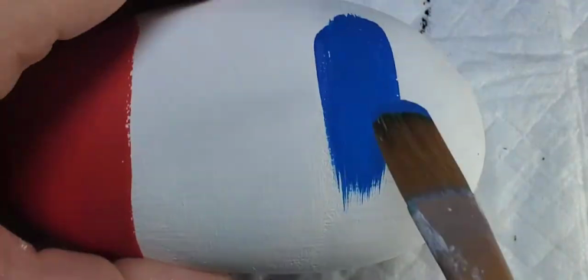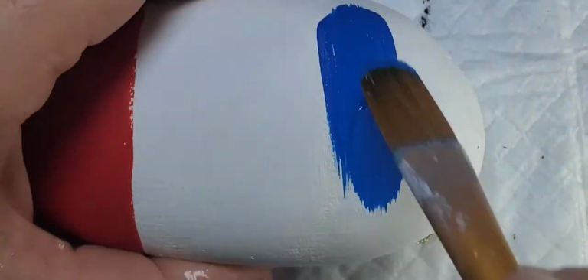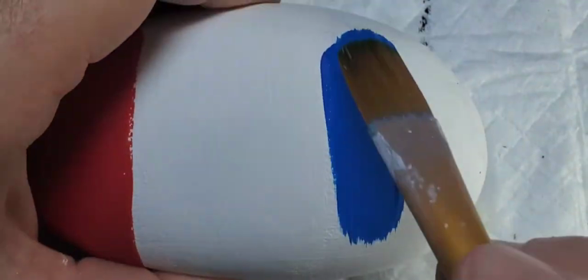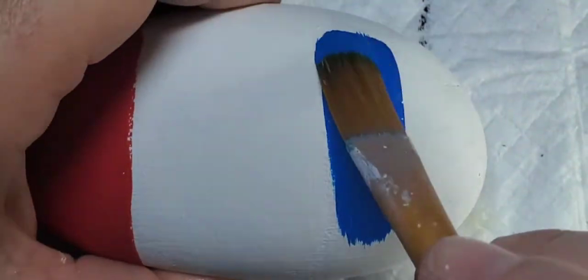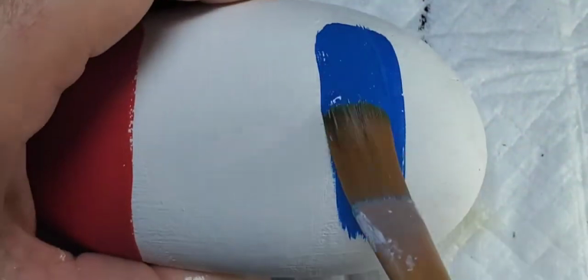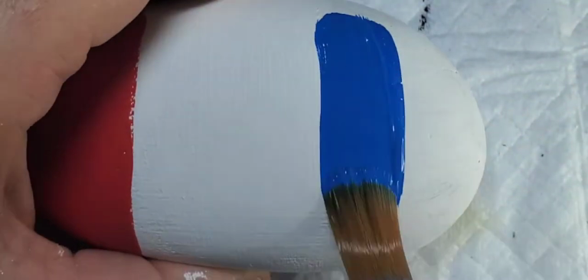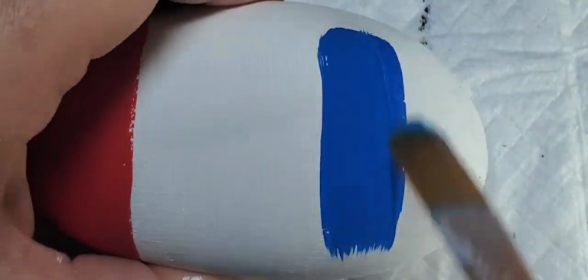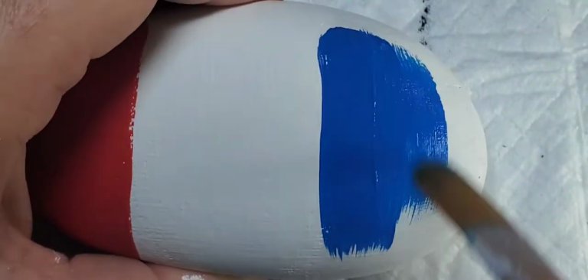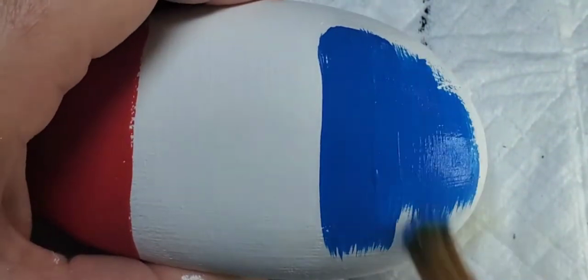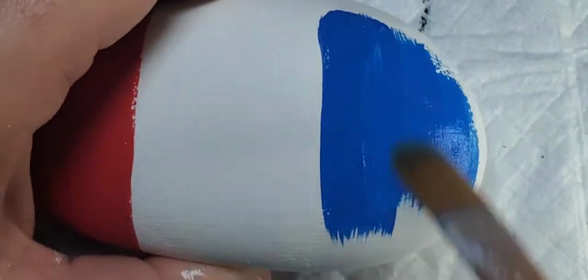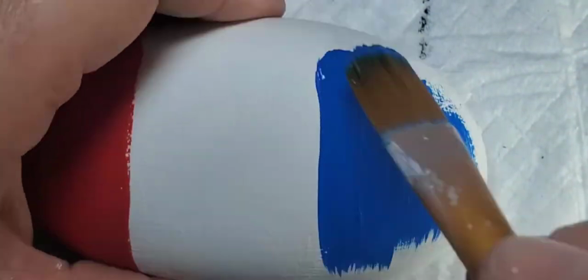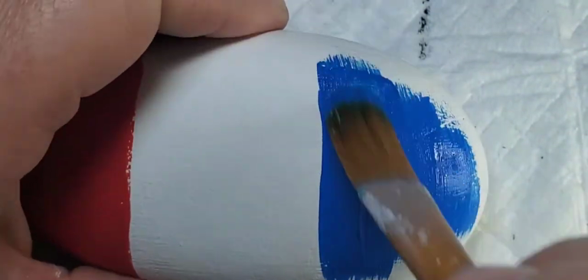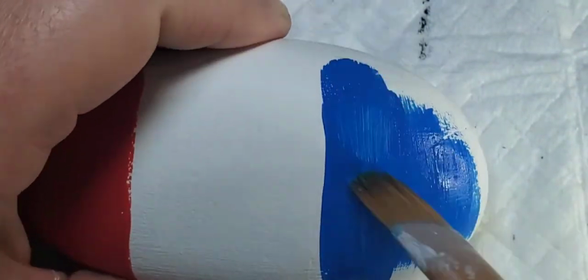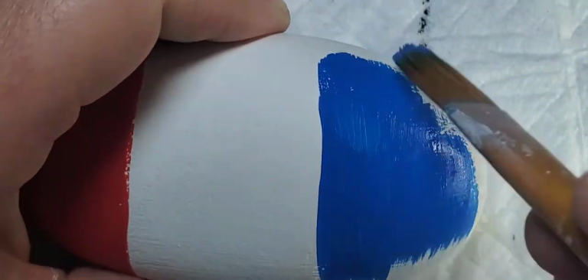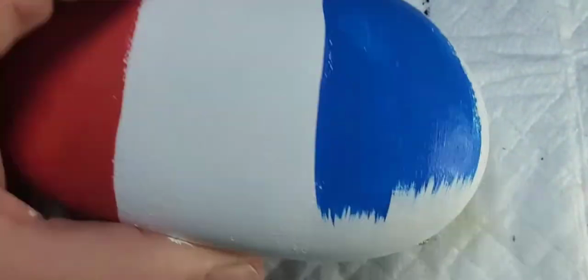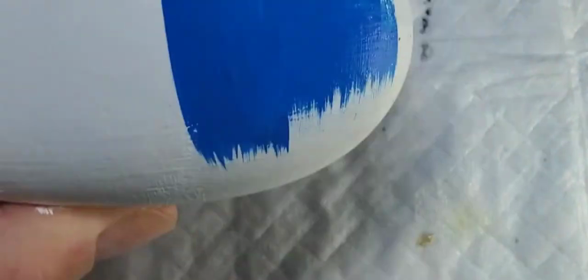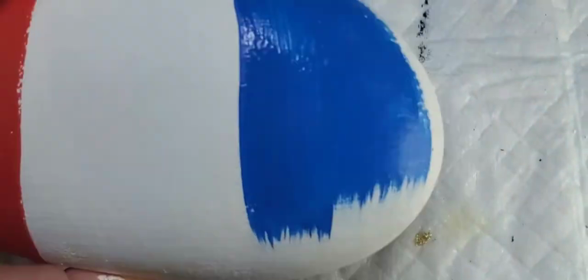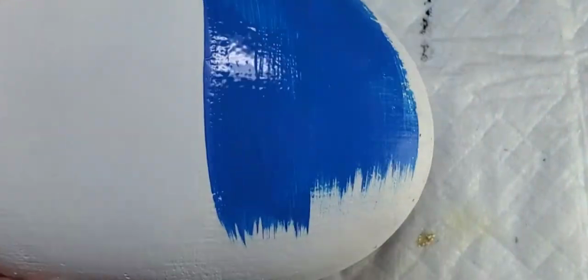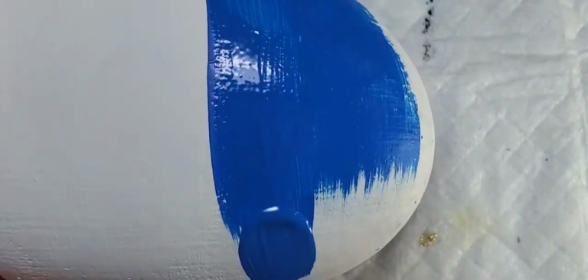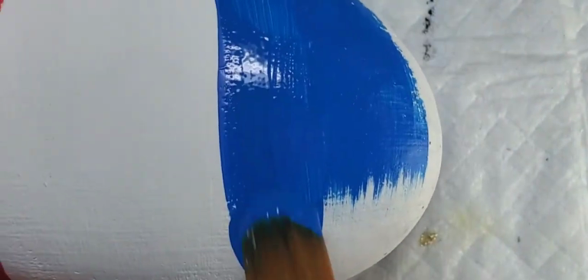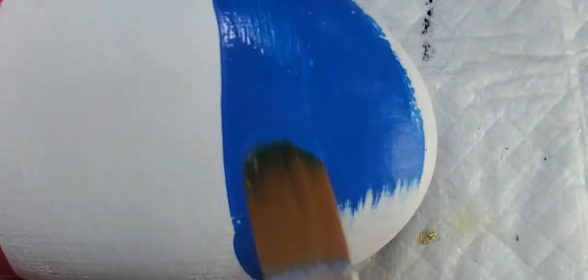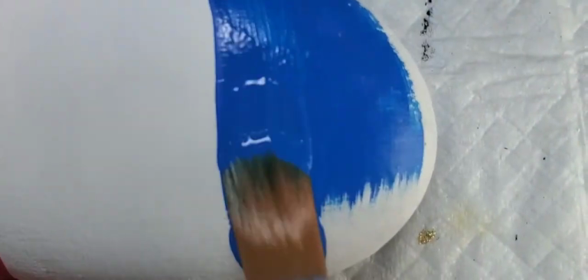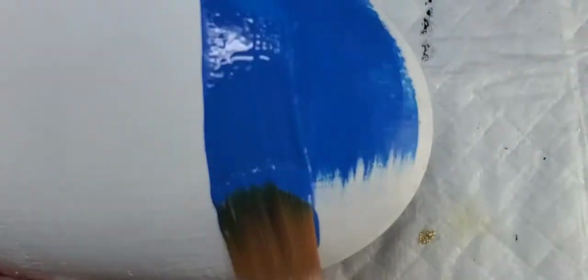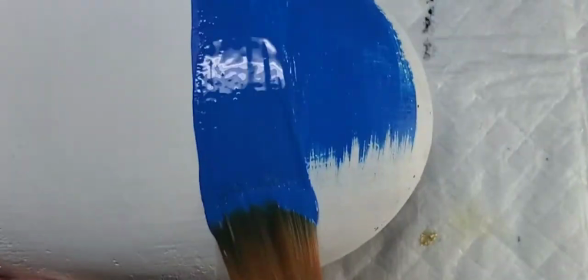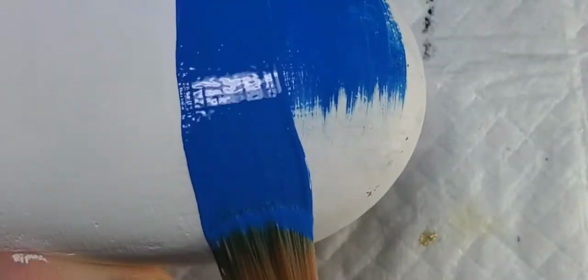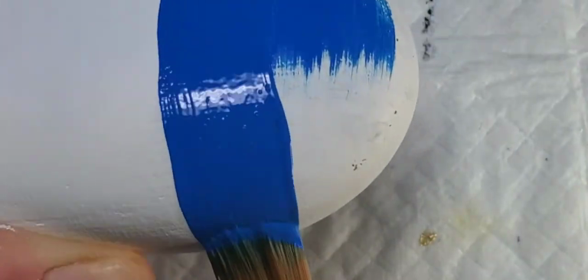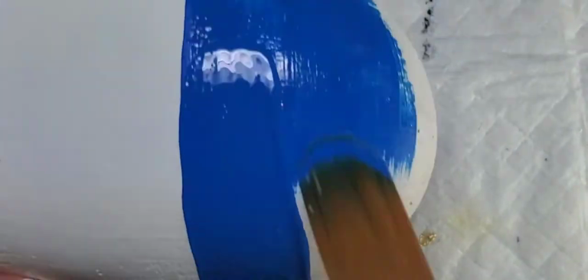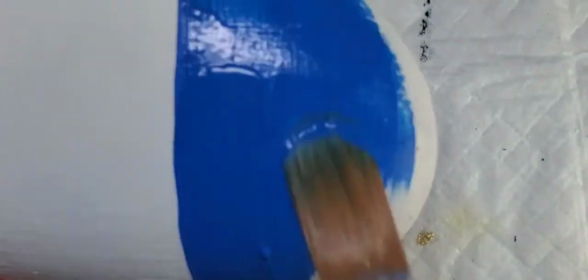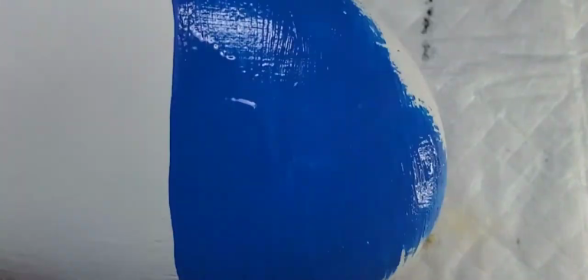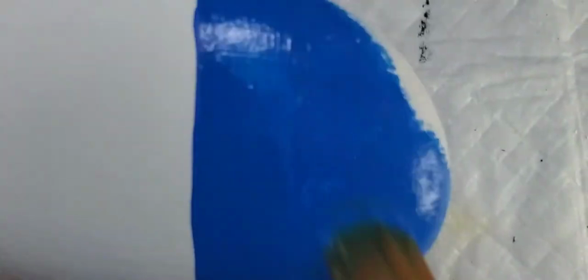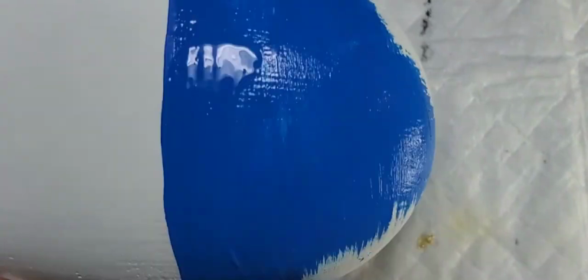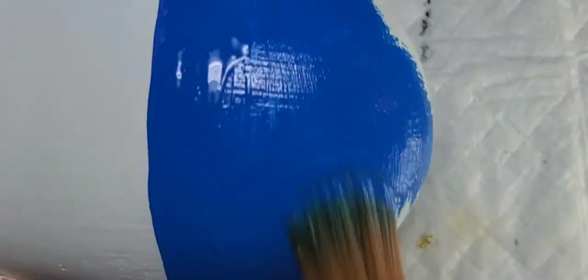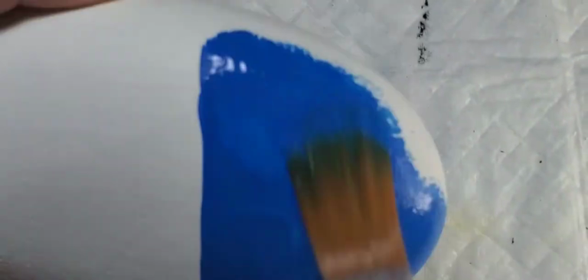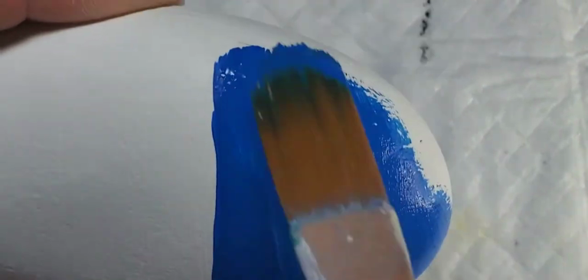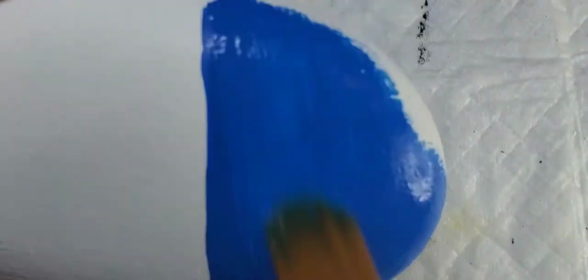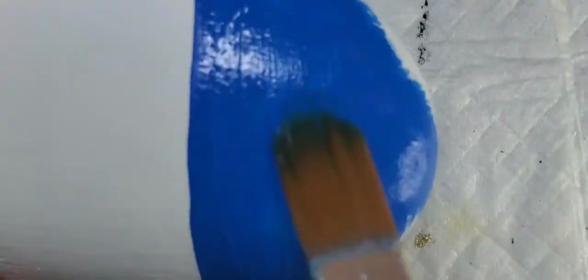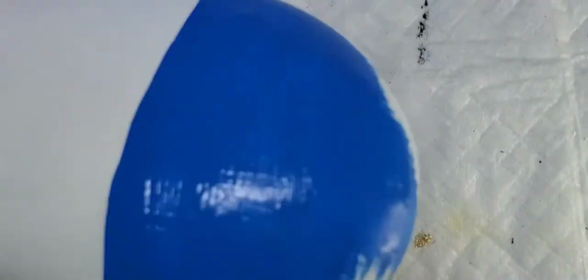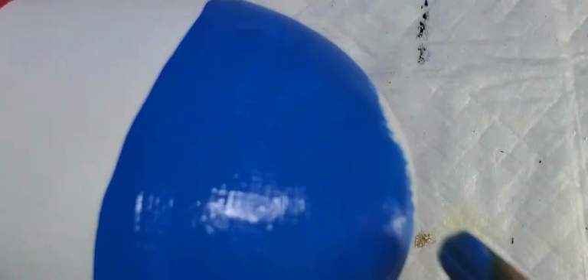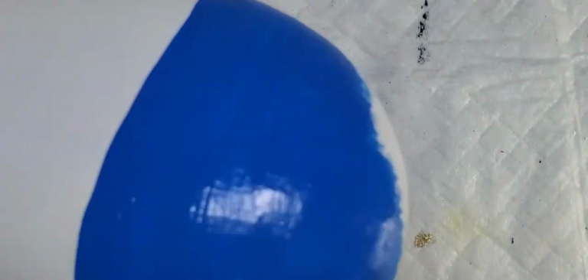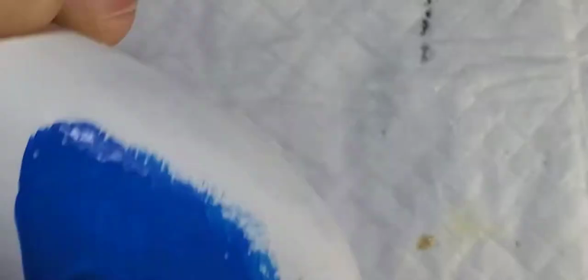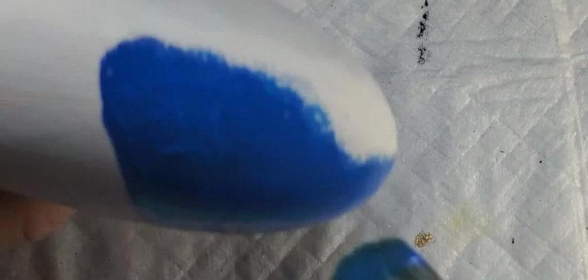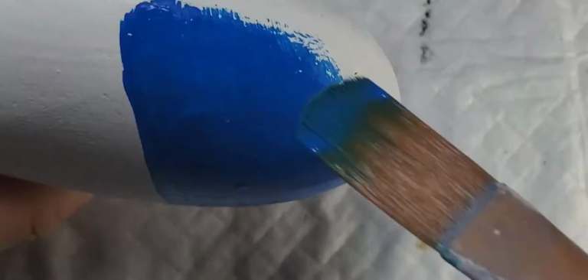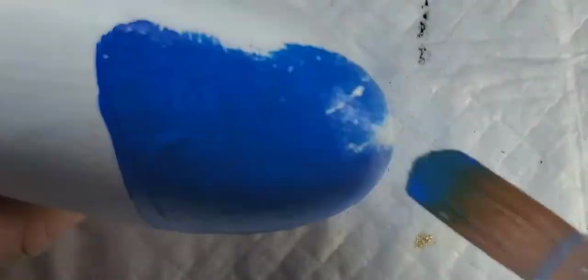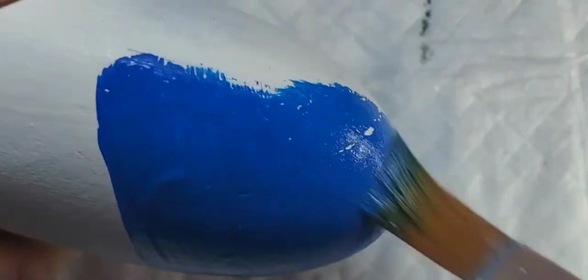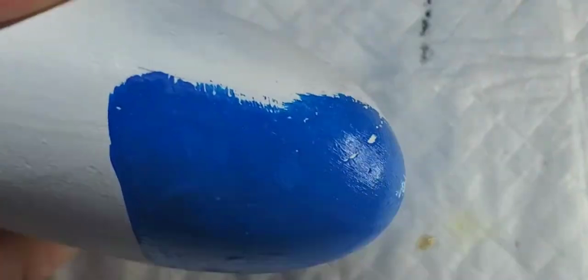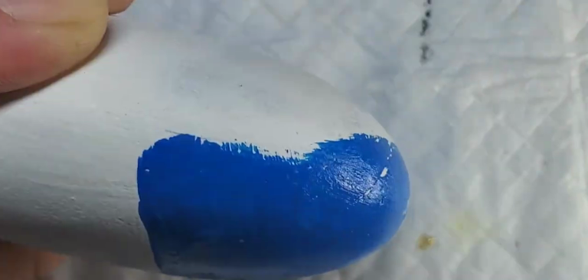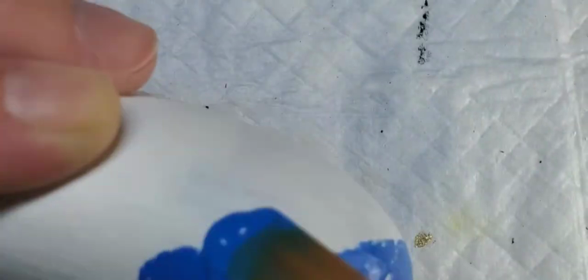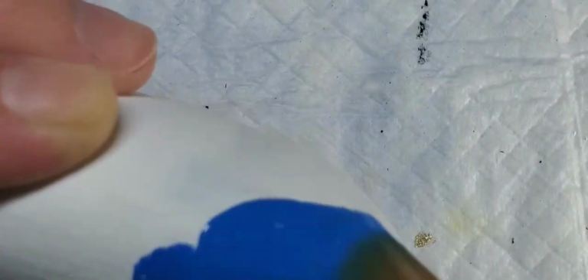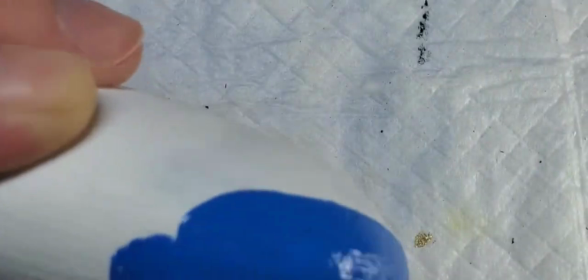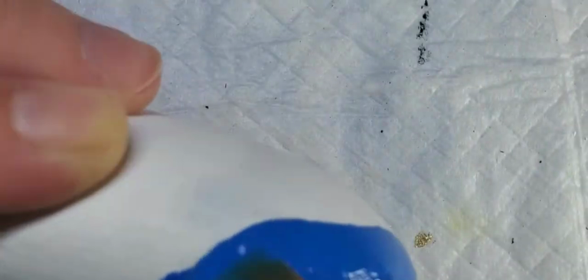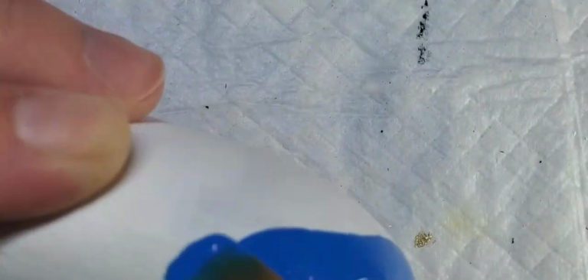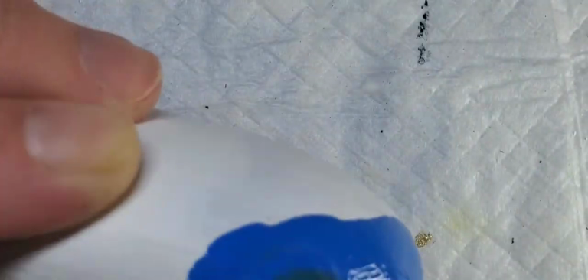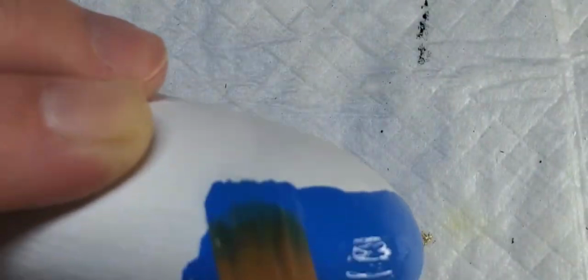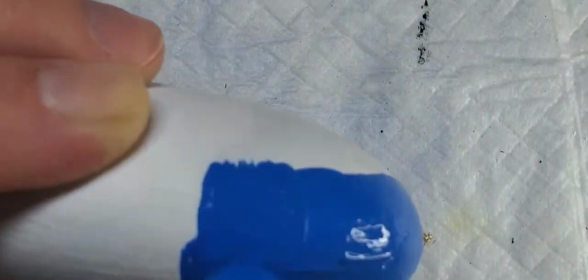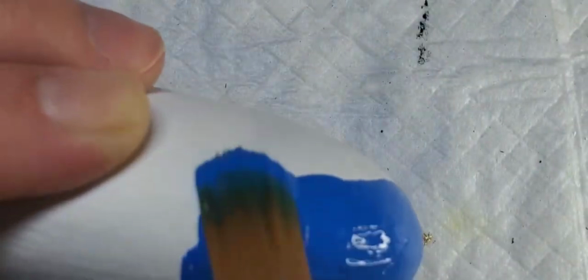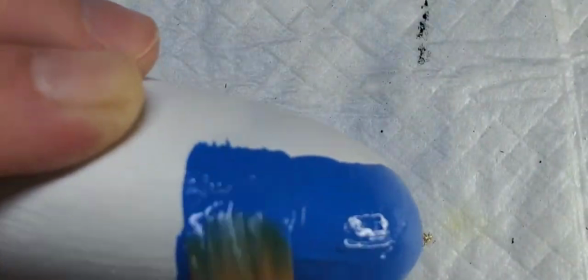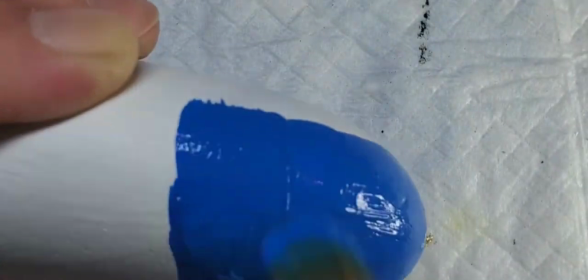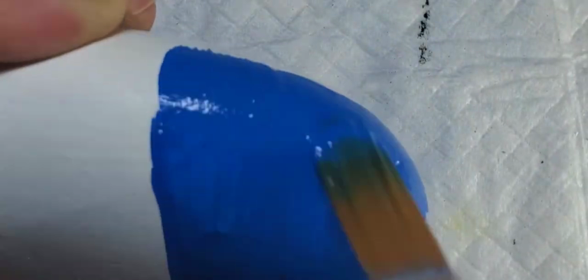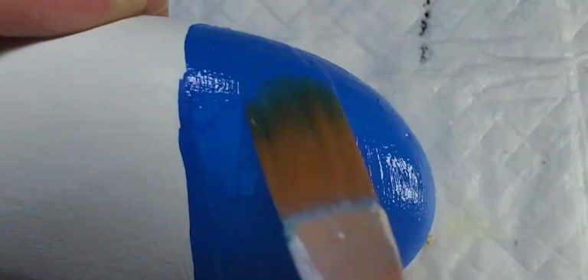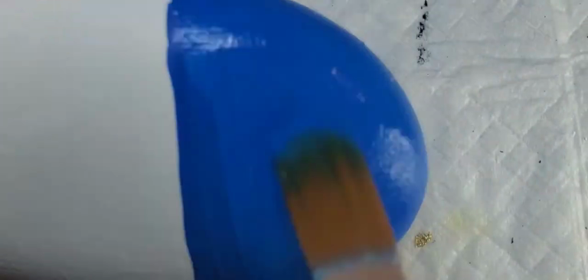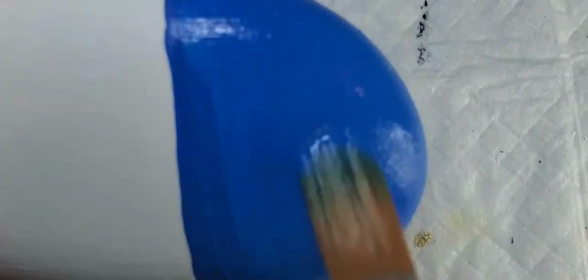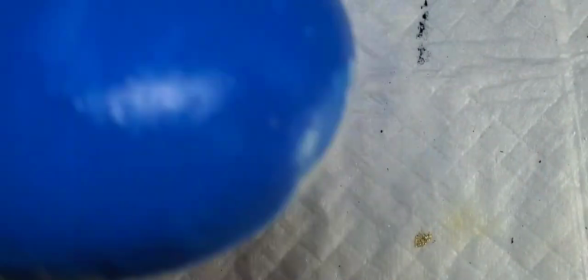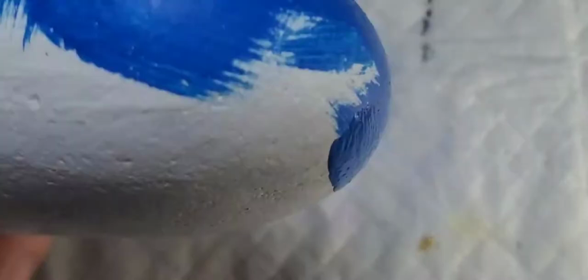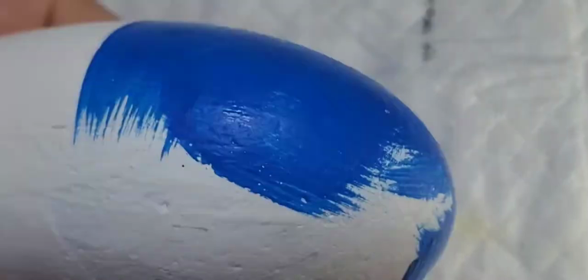We're going to do the same thing on the other side of the rock with the blue paint. For this I chose to use Bright Blue, again from Apple Barrel.